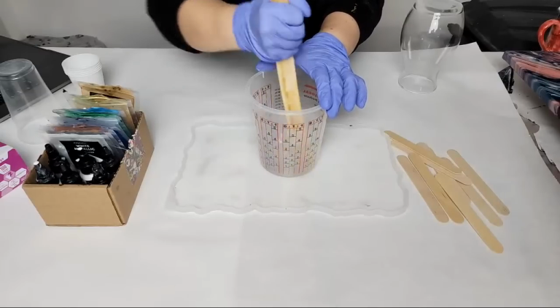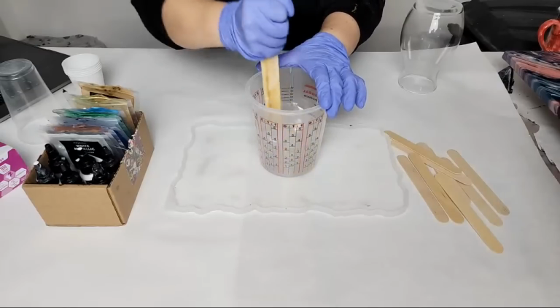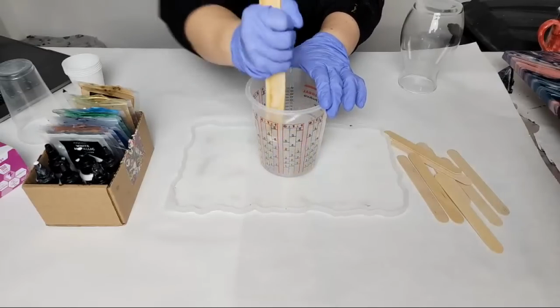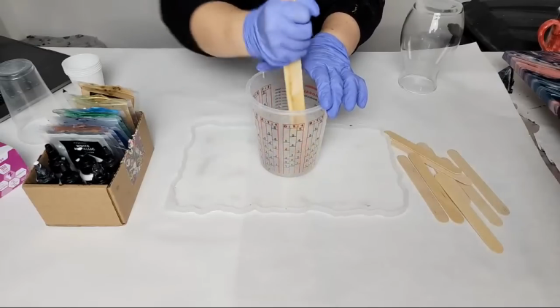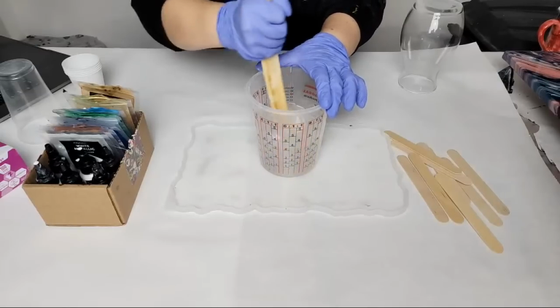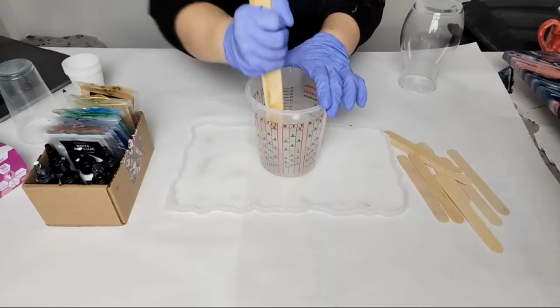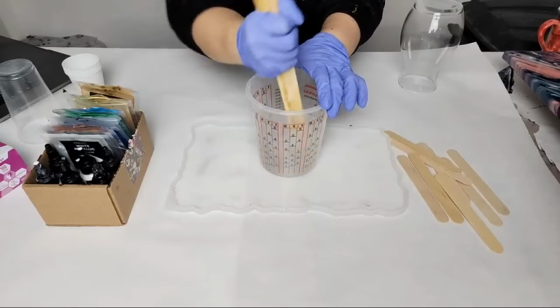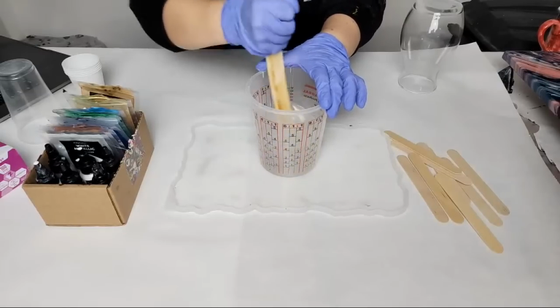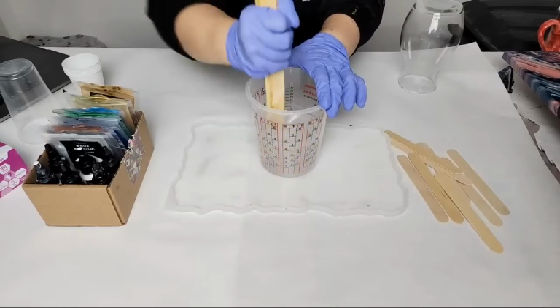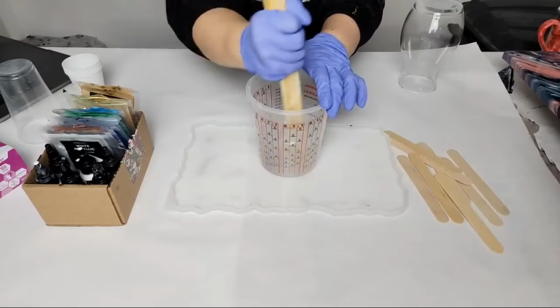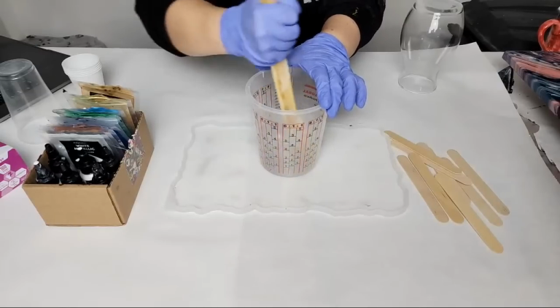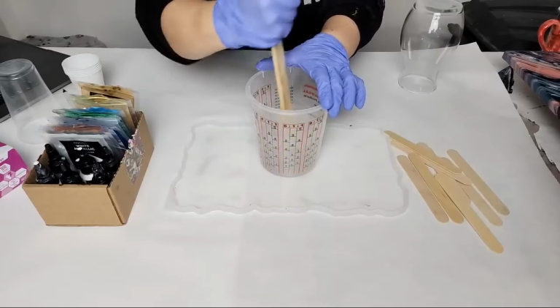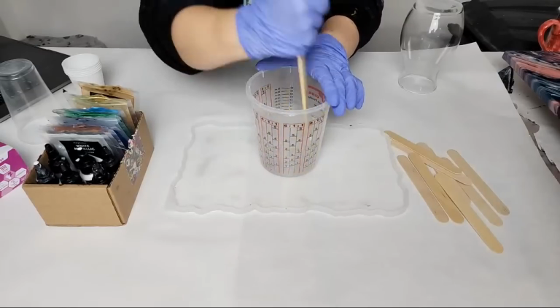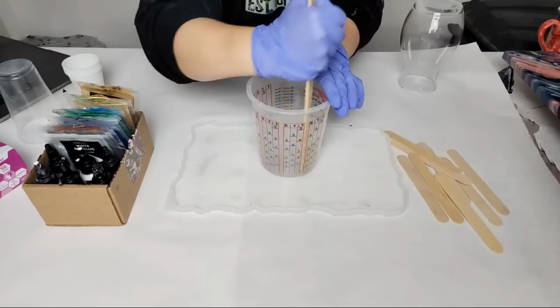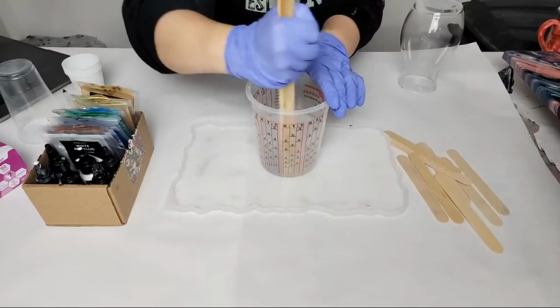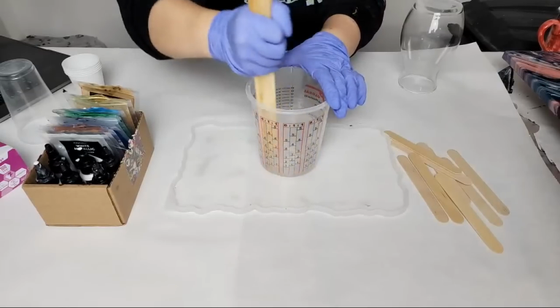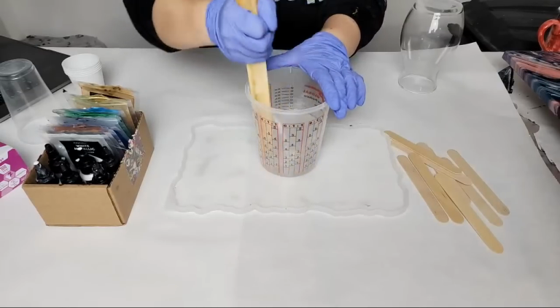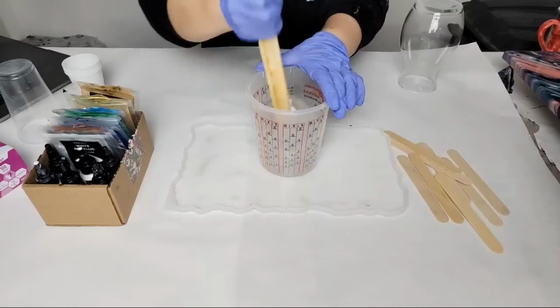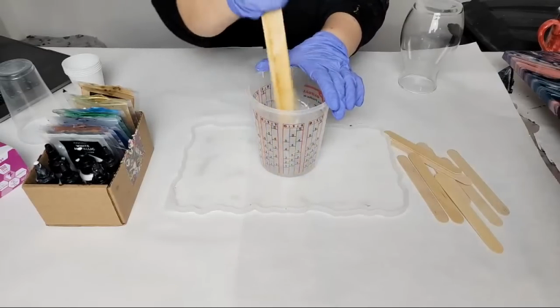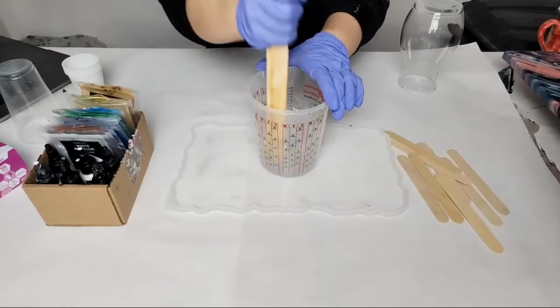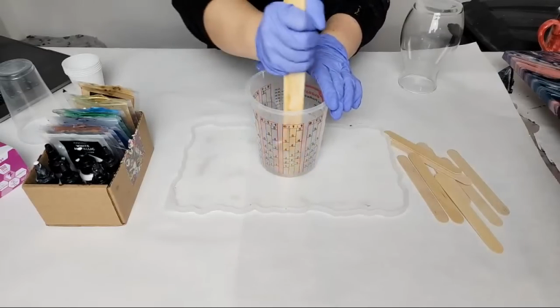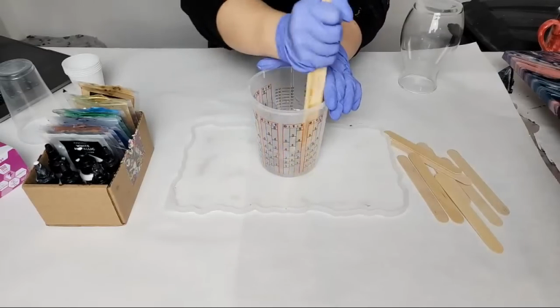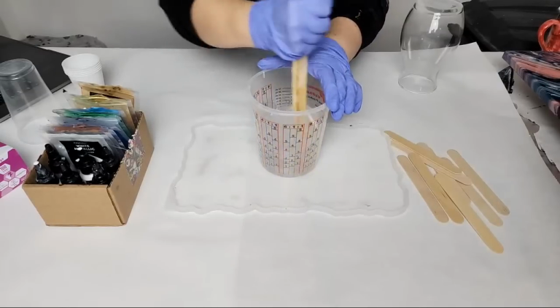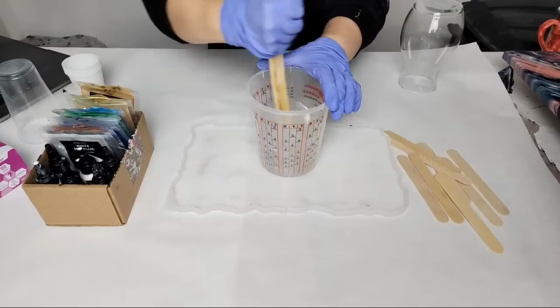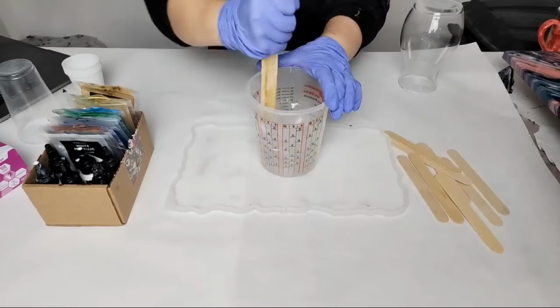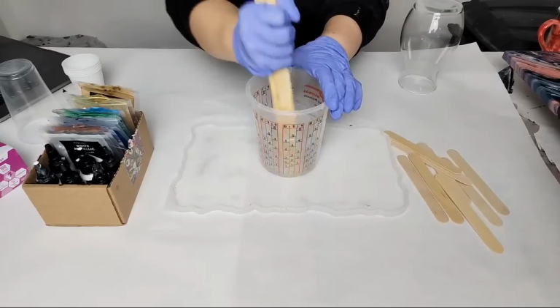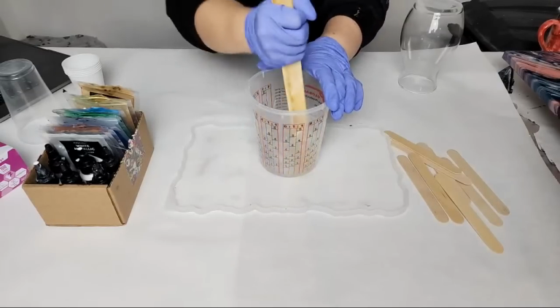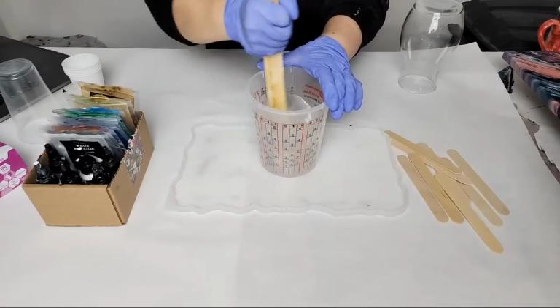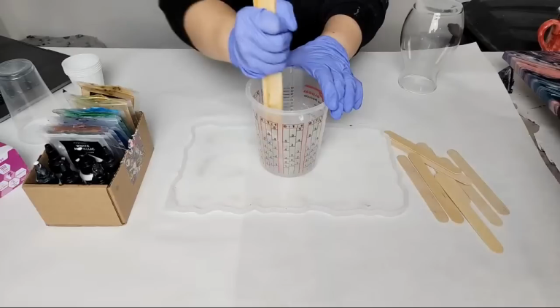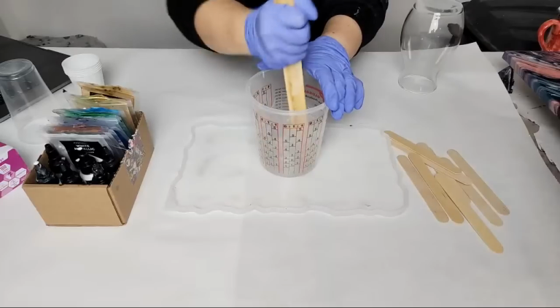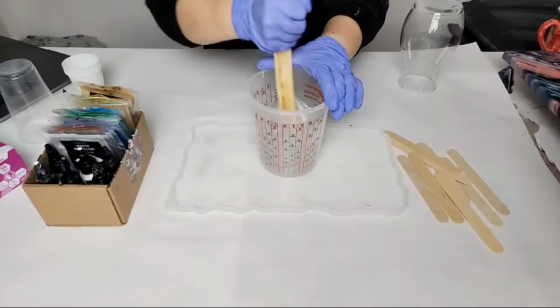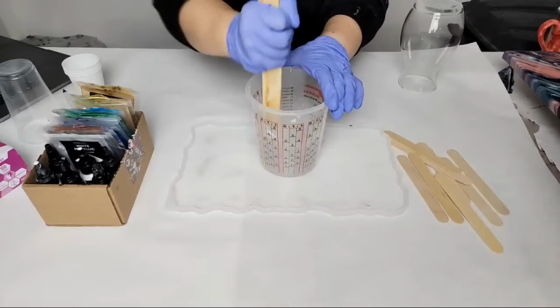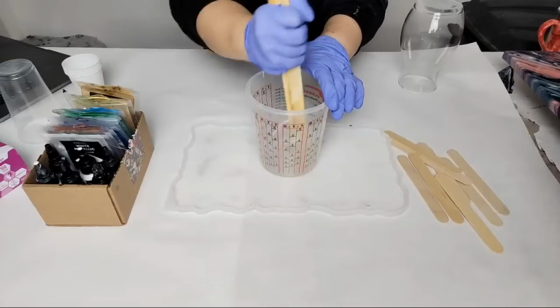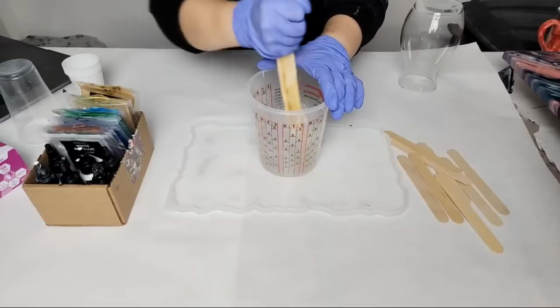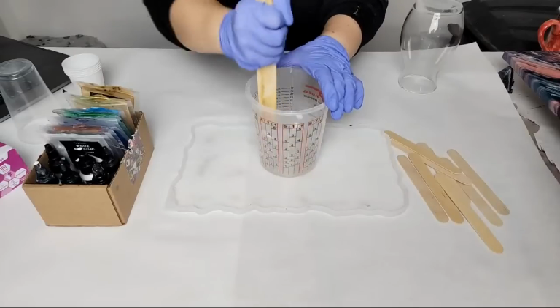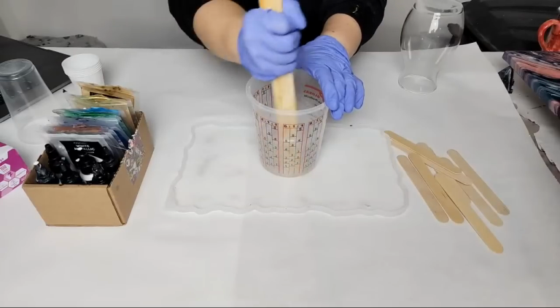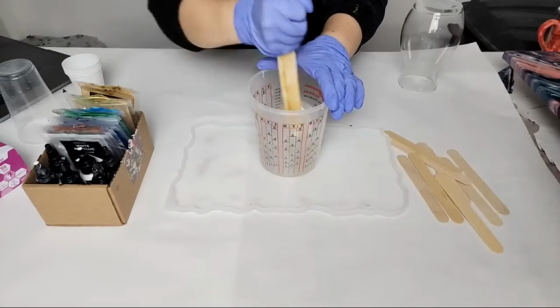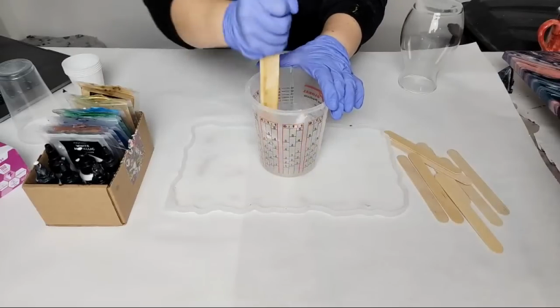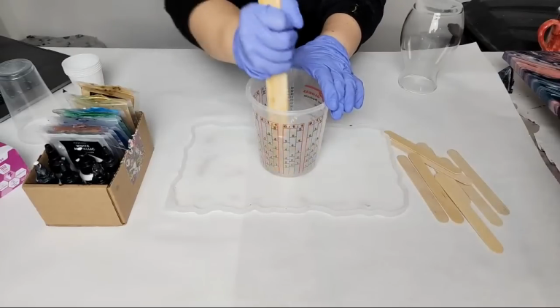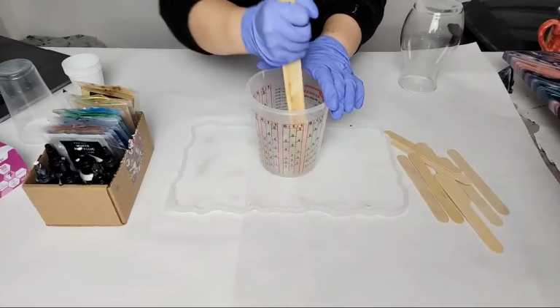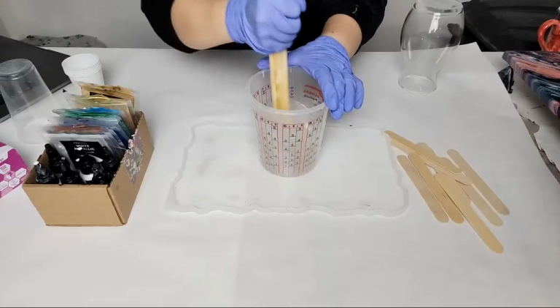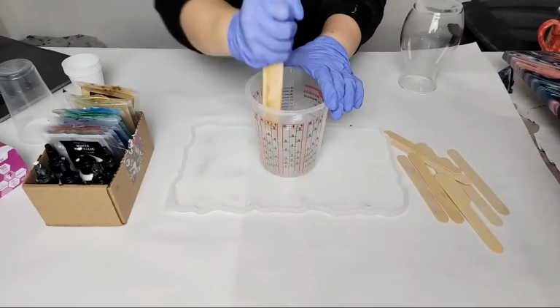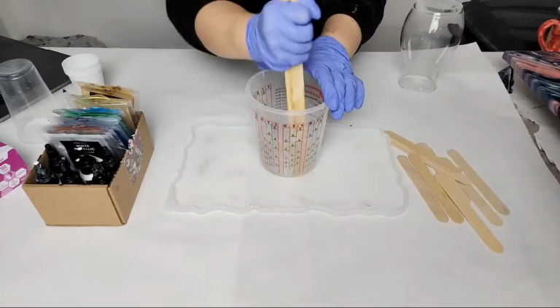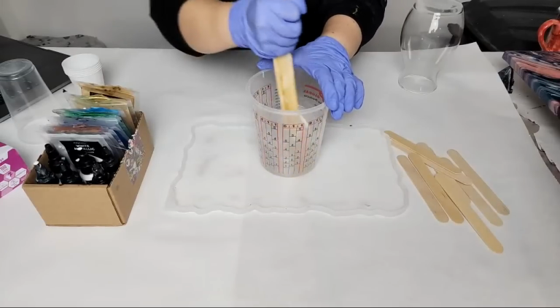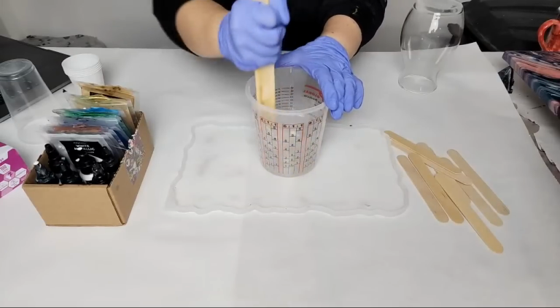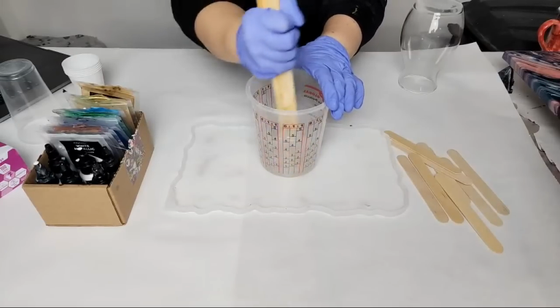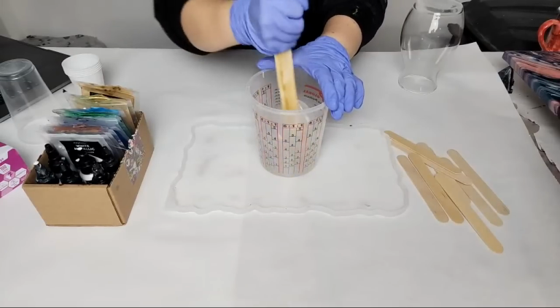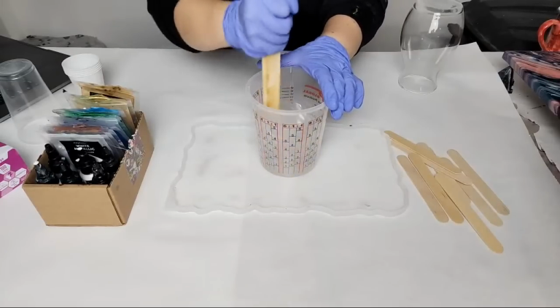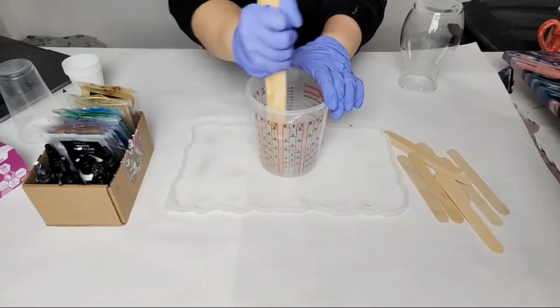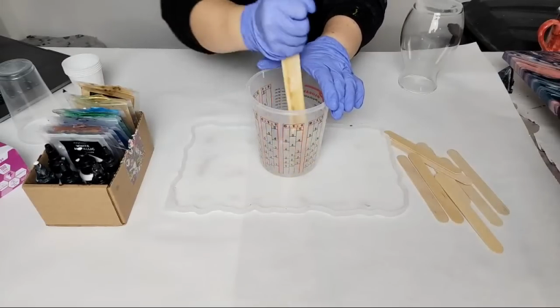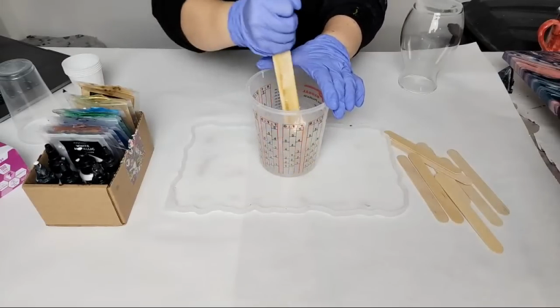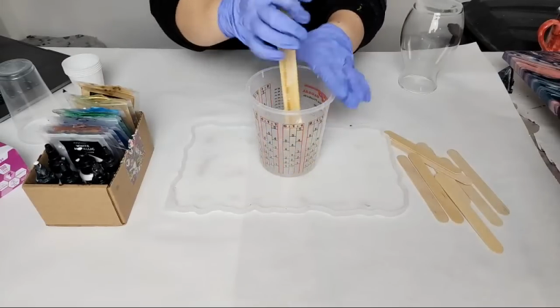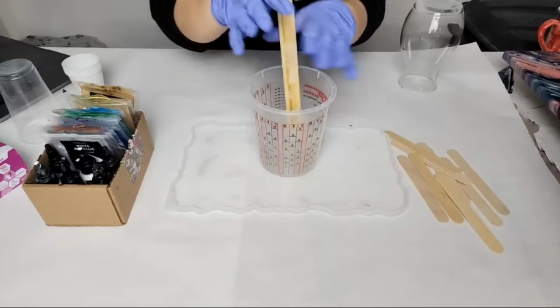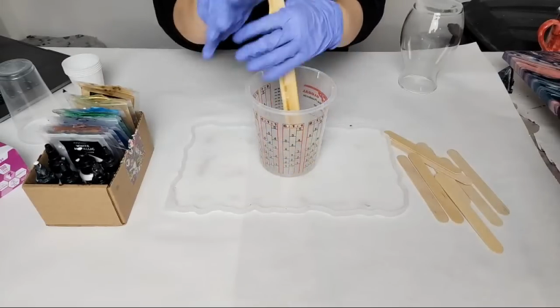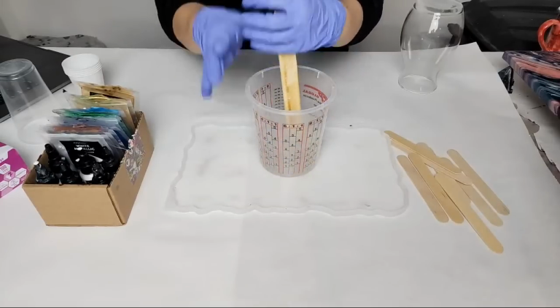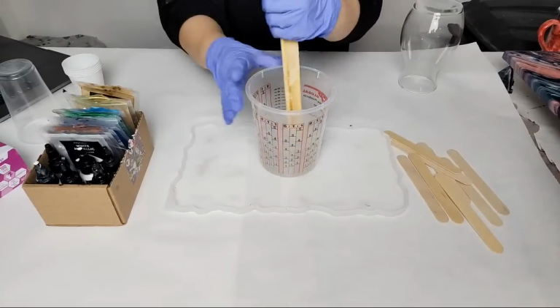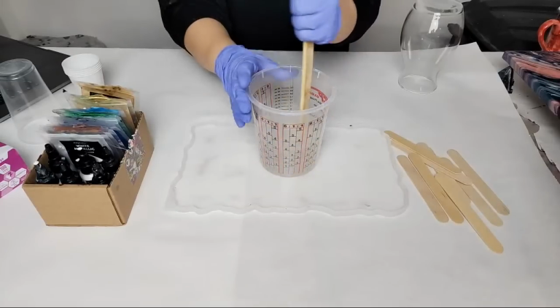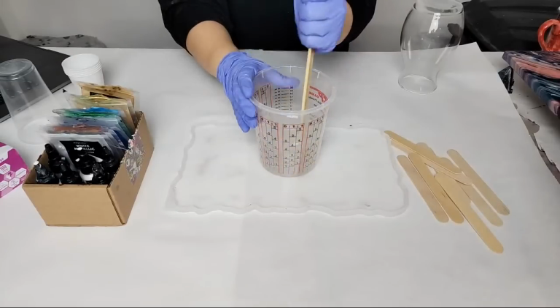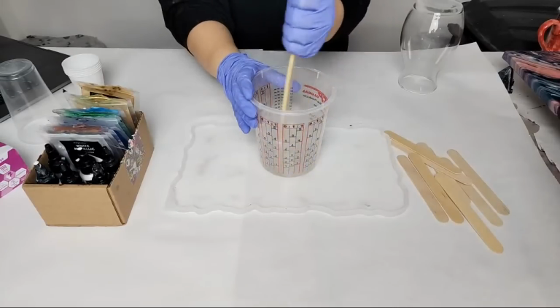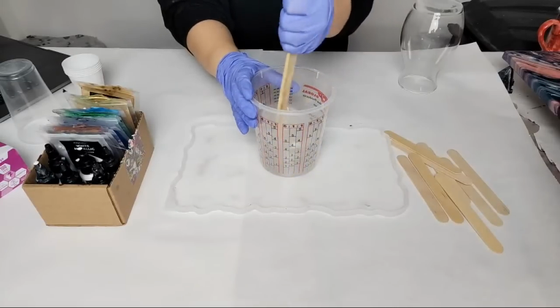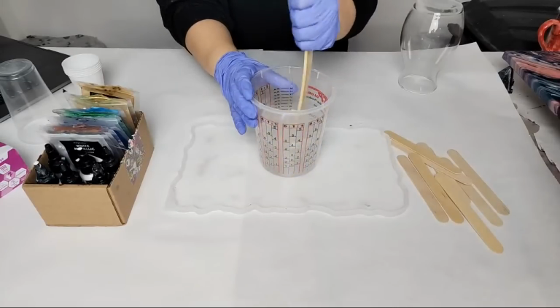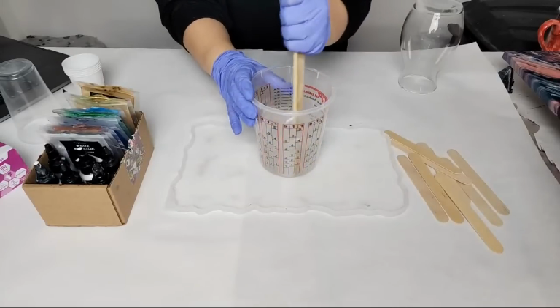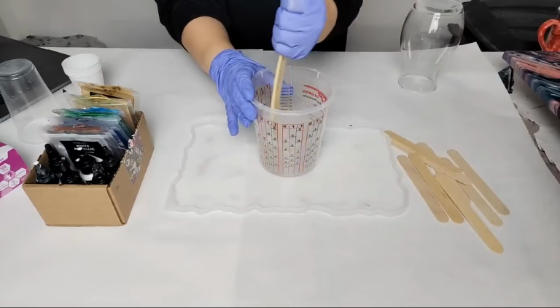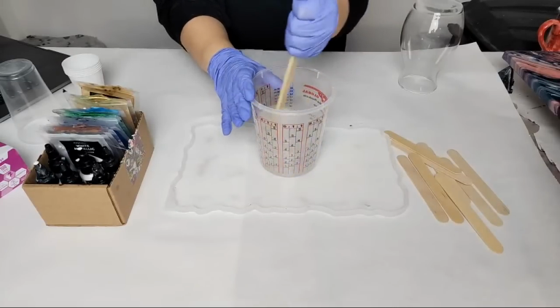Make sure you scrape the sides and scrape the bottom — it's really important to get a complete mix.